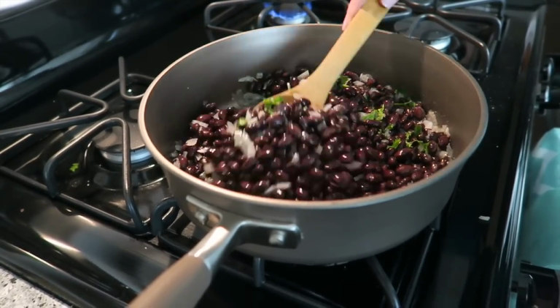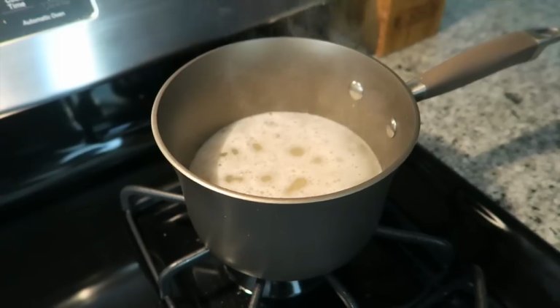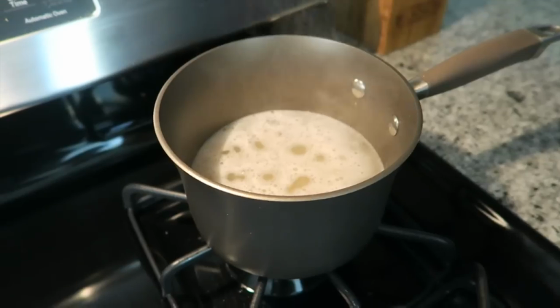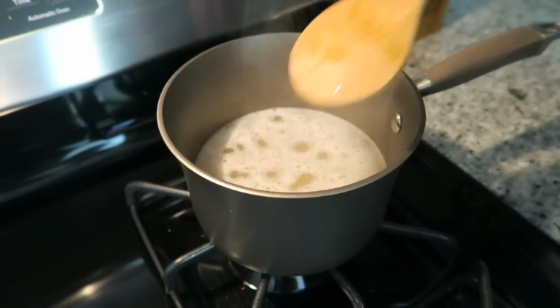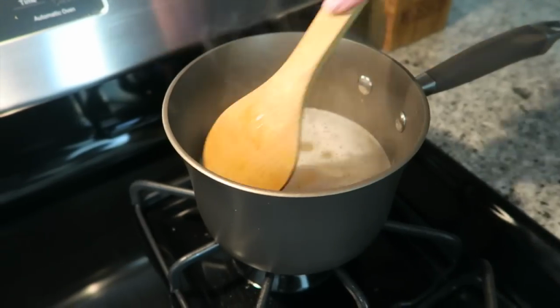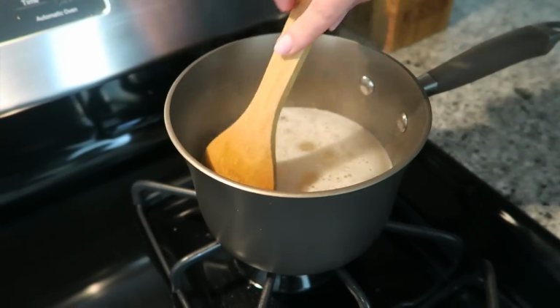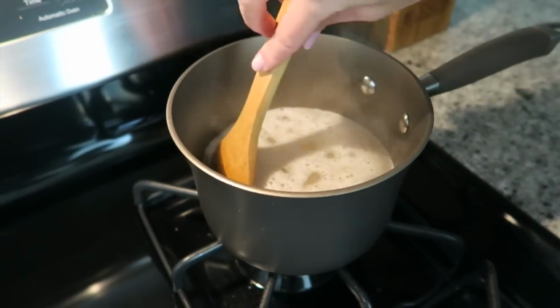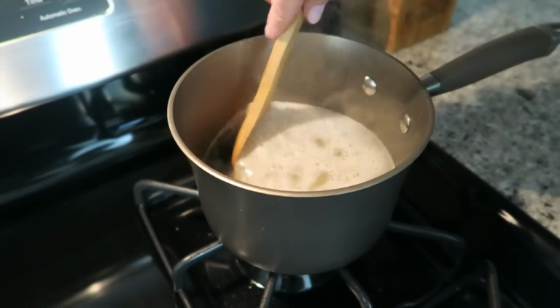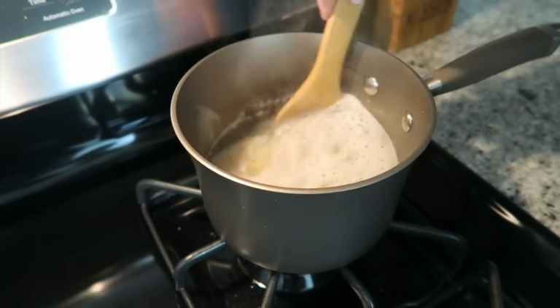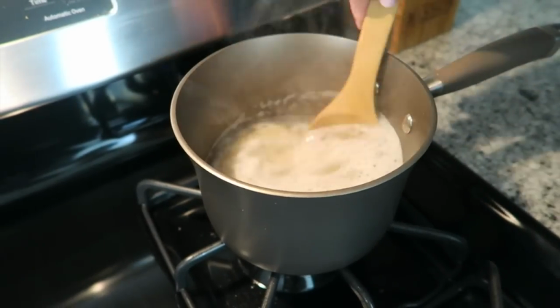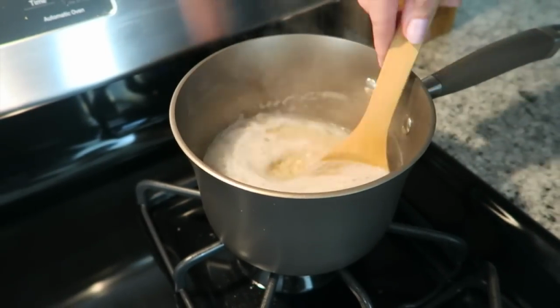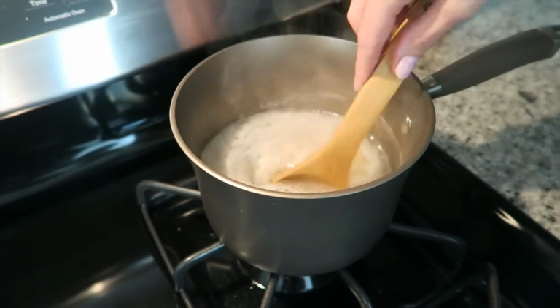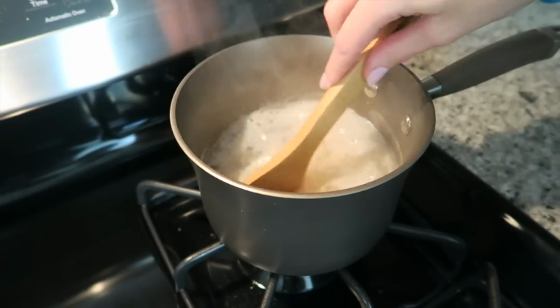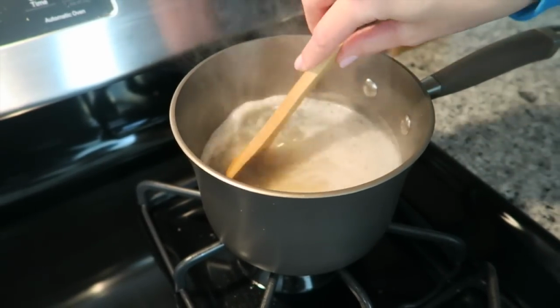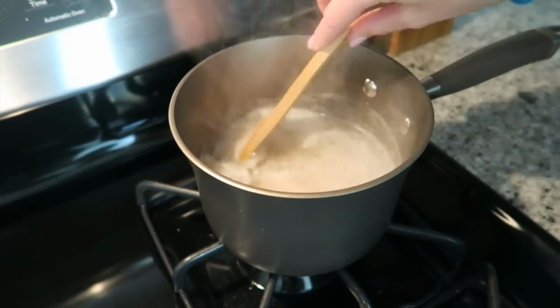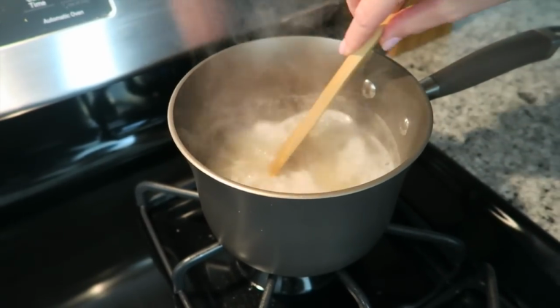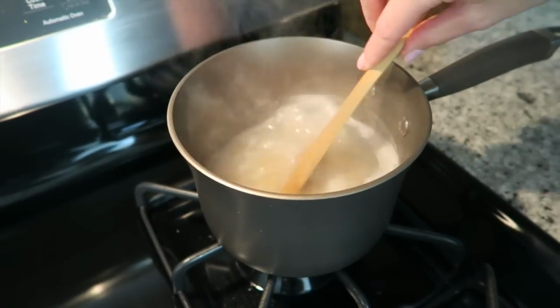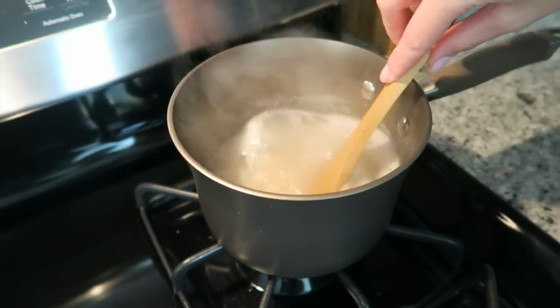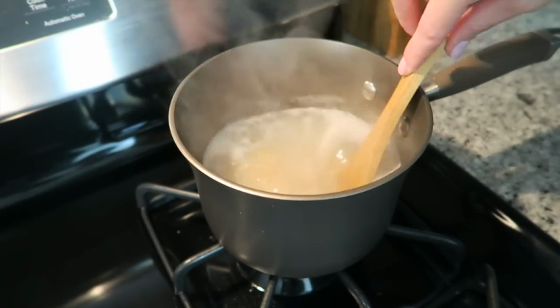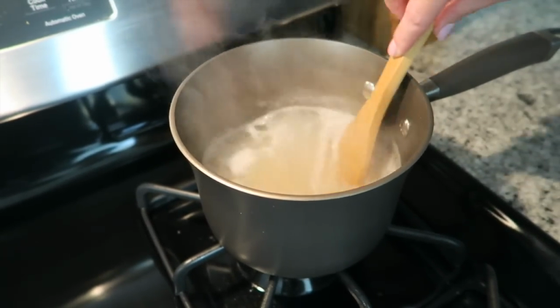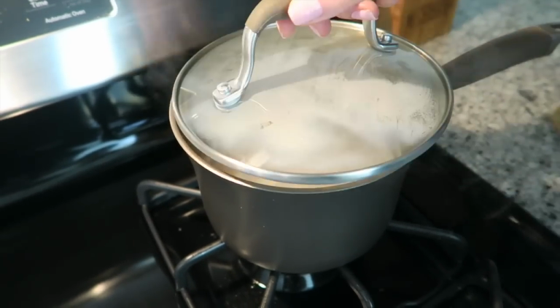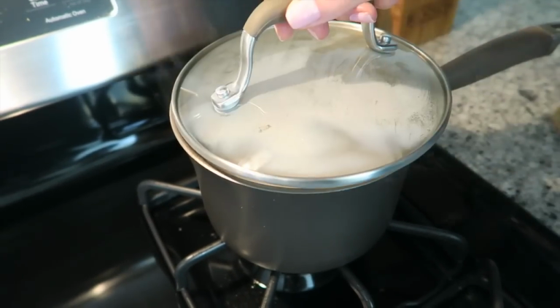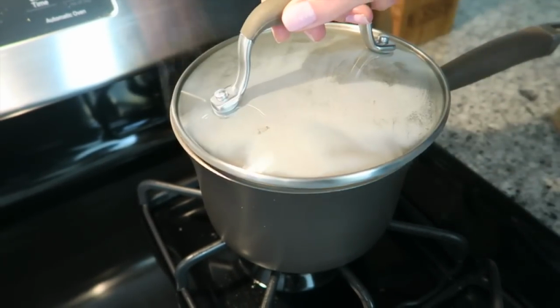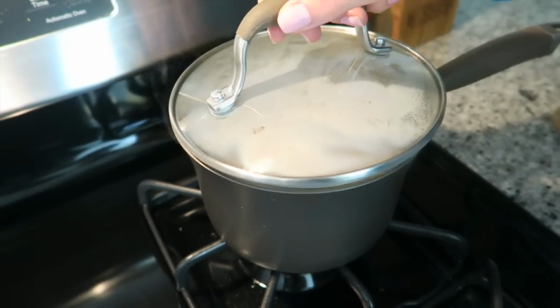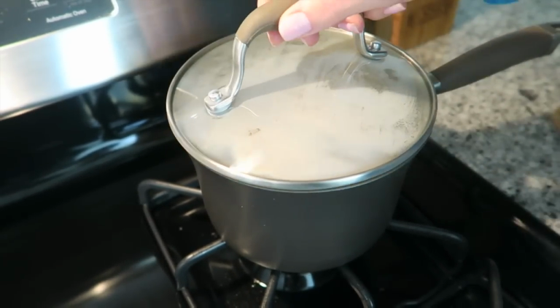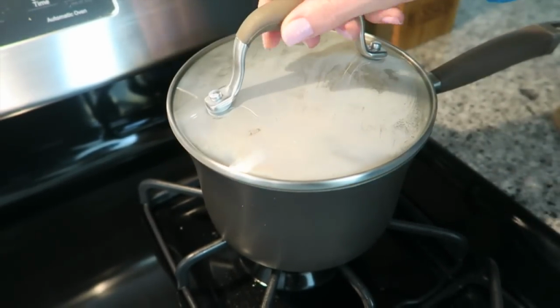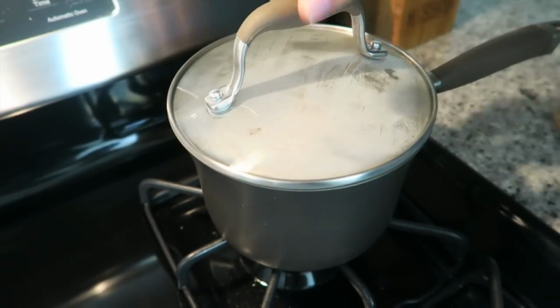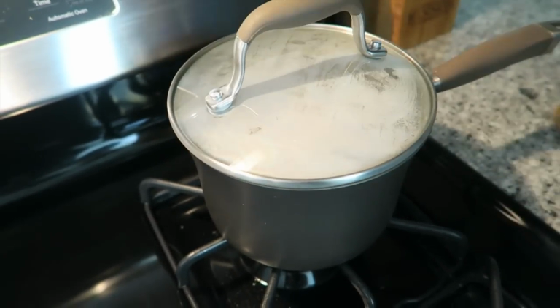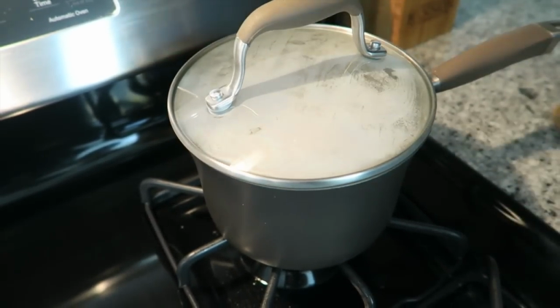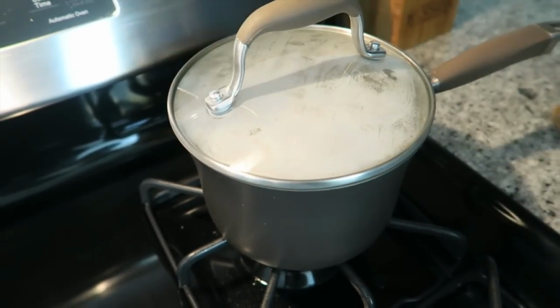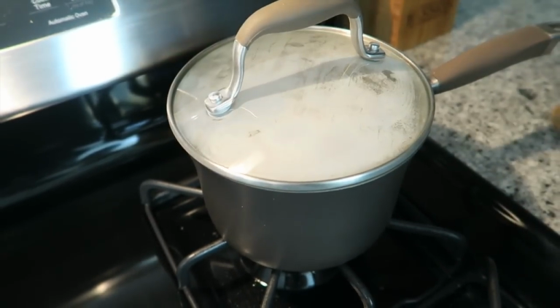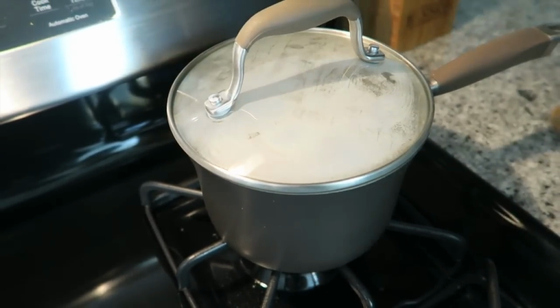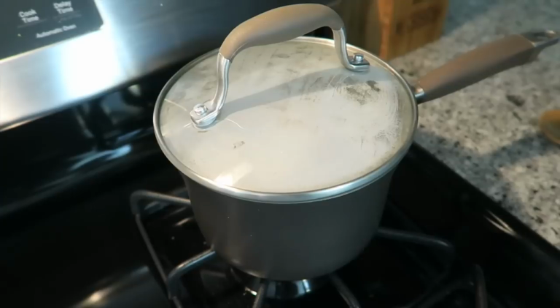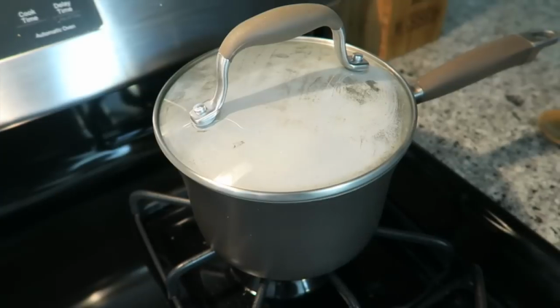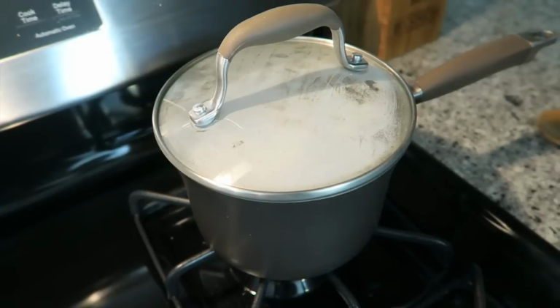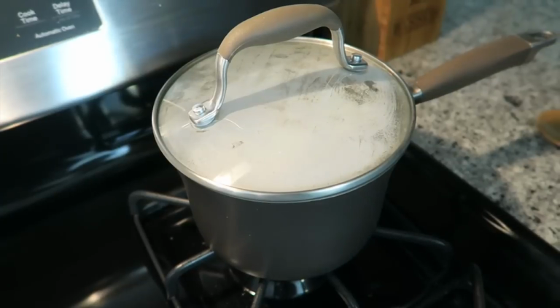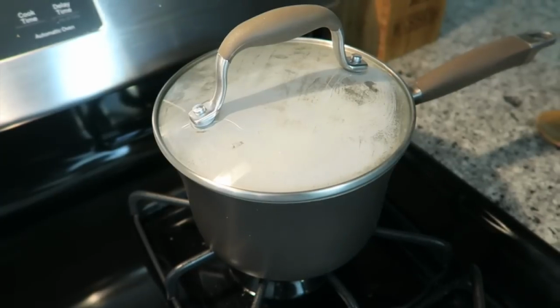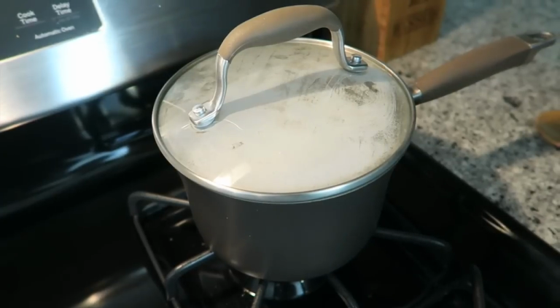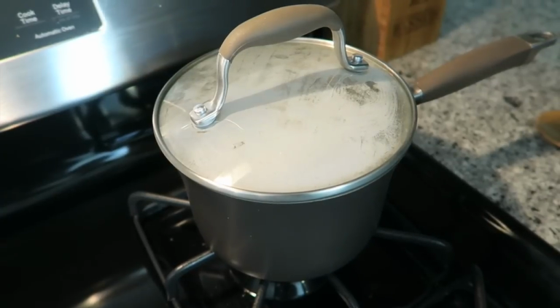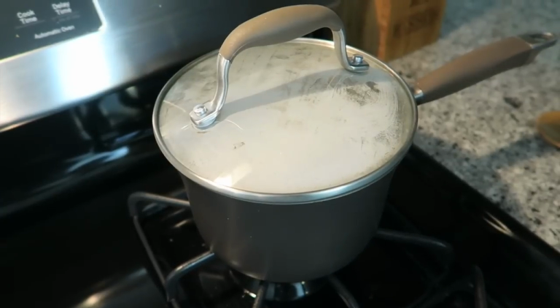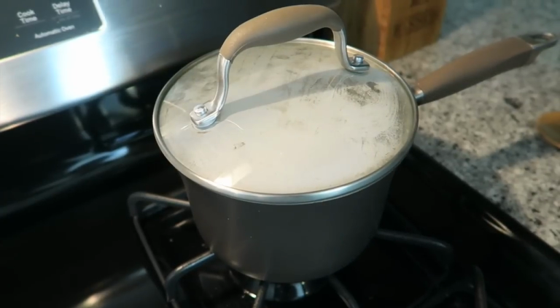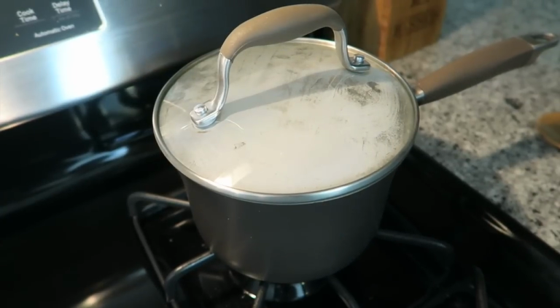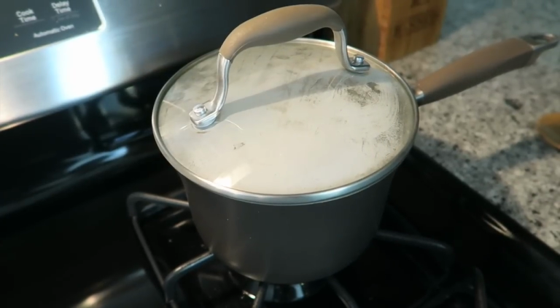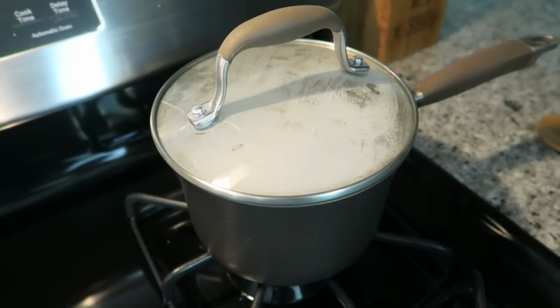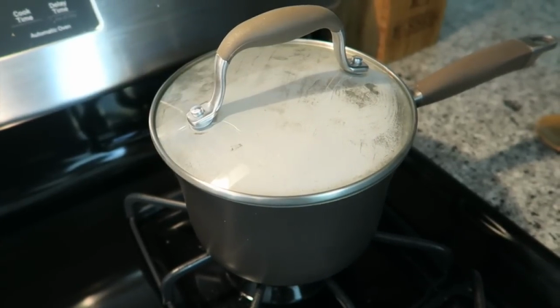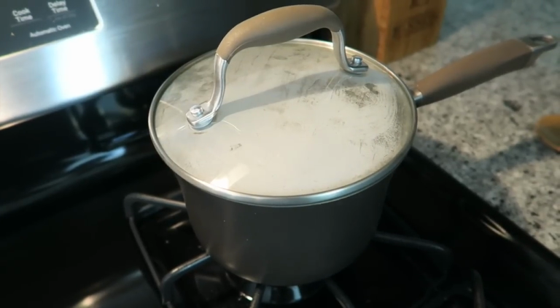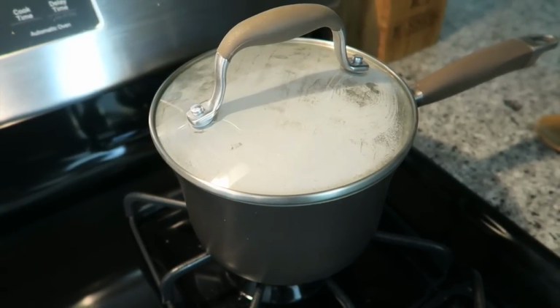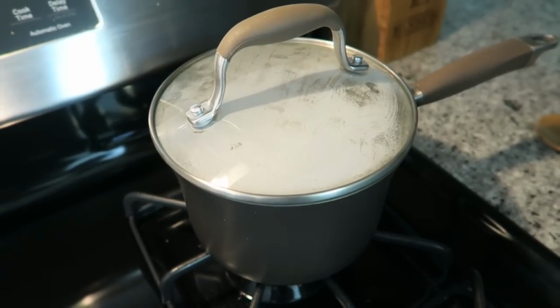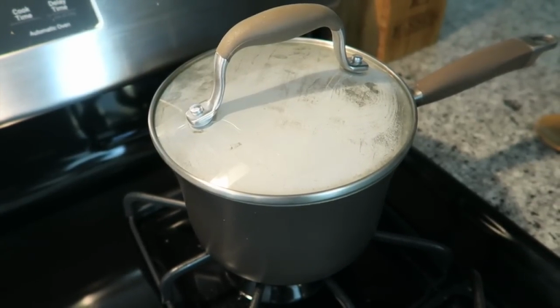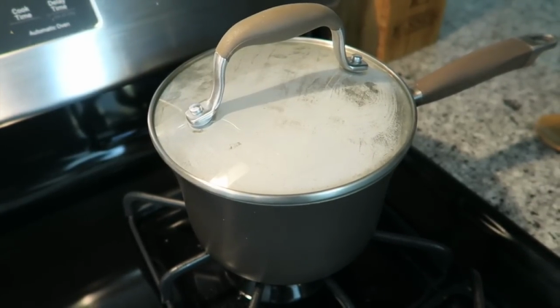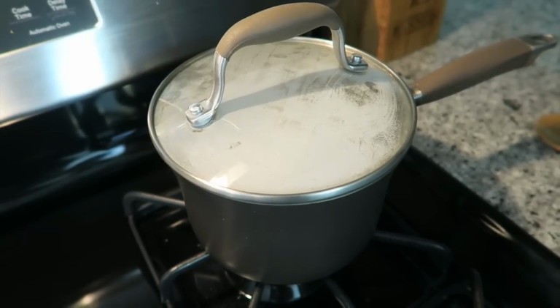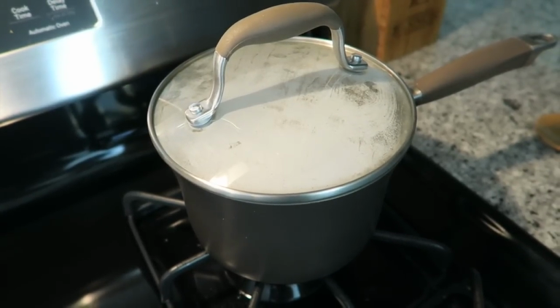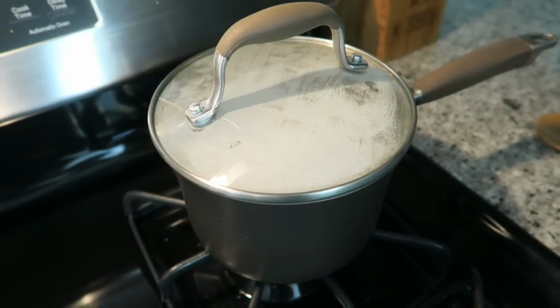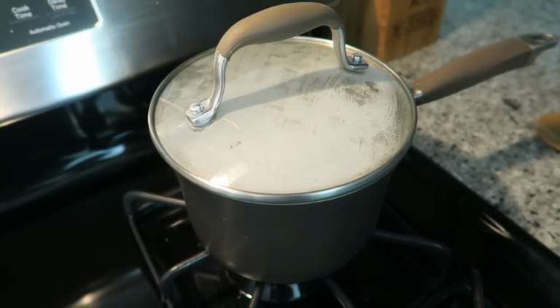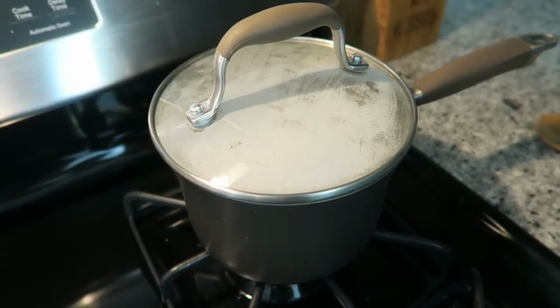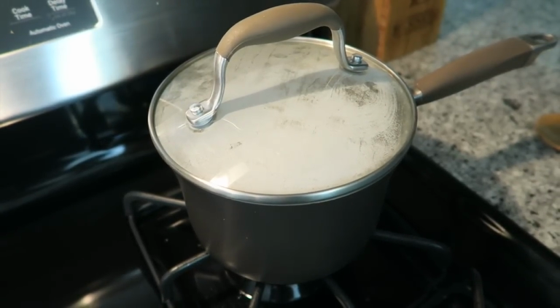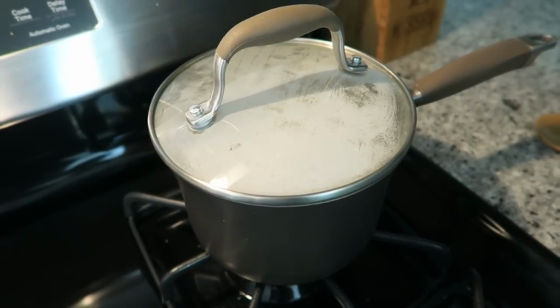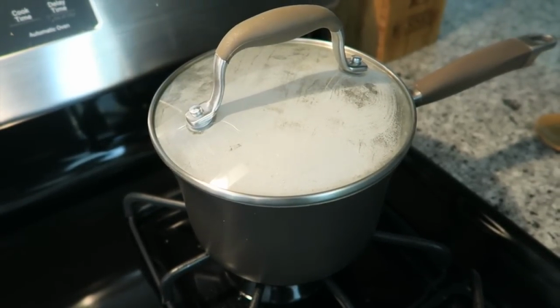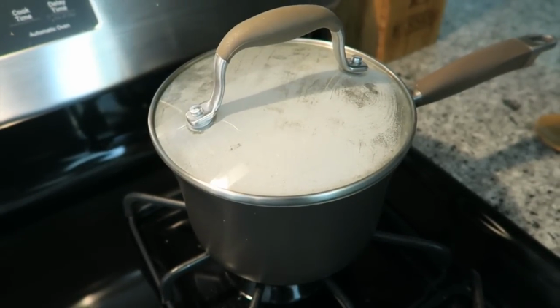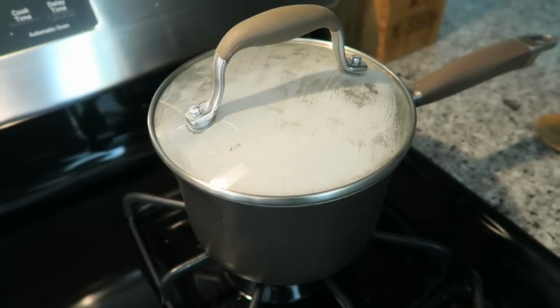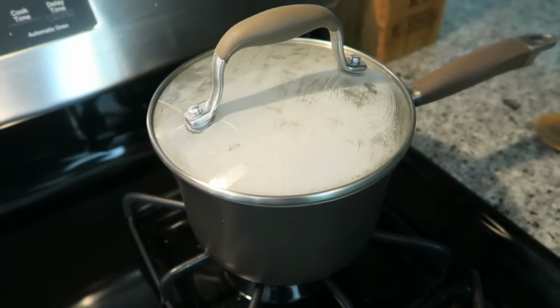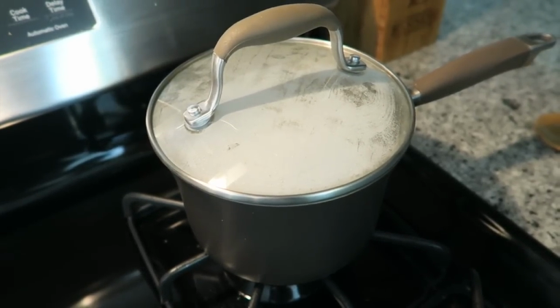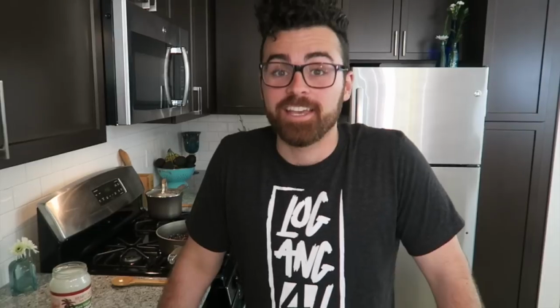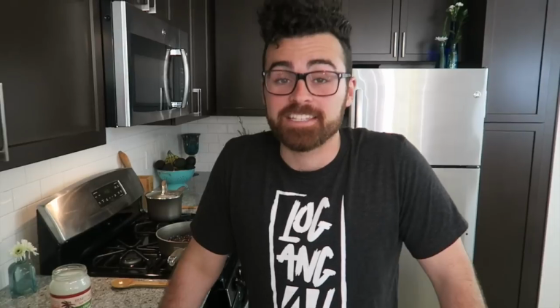Once the water is boiling, give the rice a stir, cover with a lid, put your heat on low, and cook until all the water has absorbed.